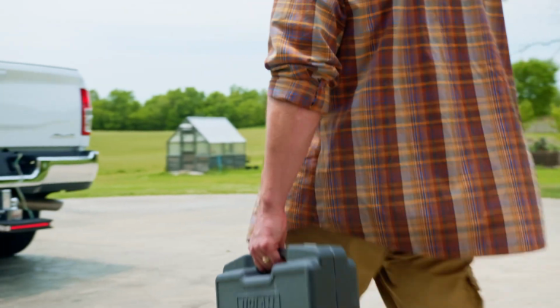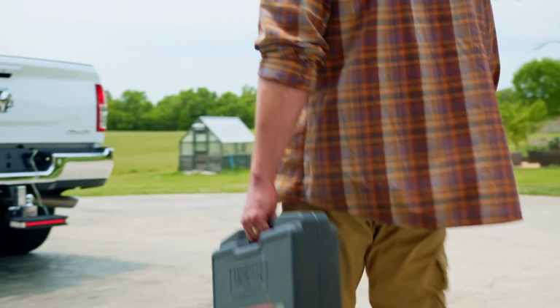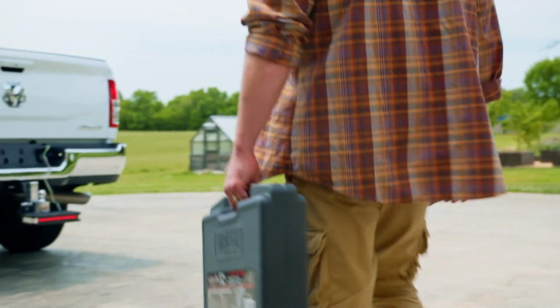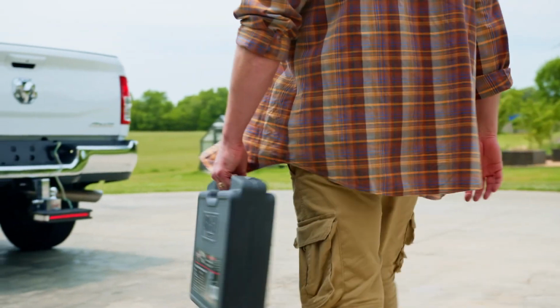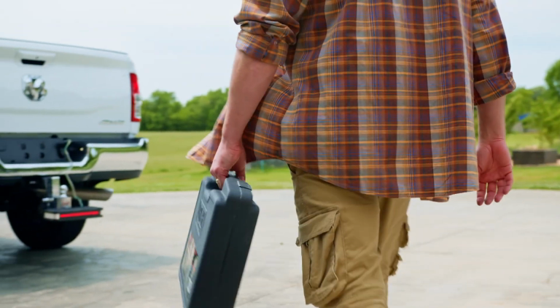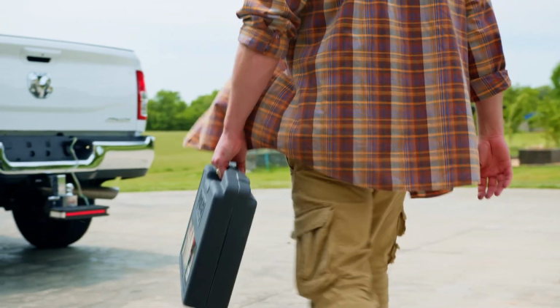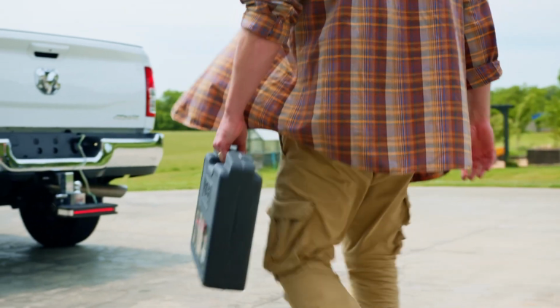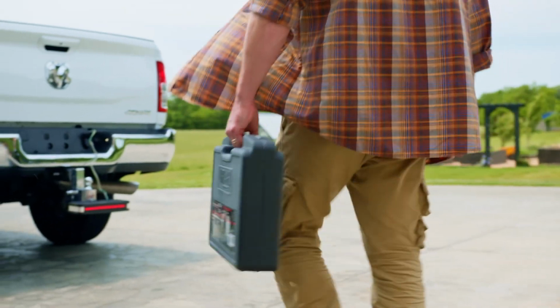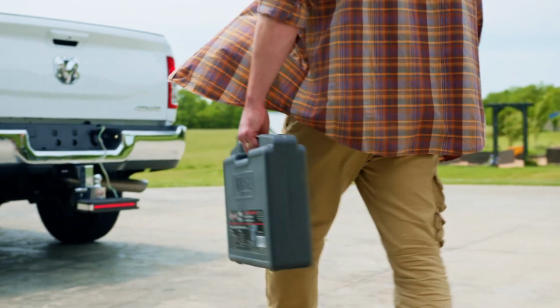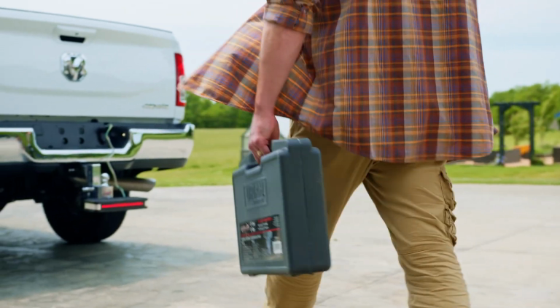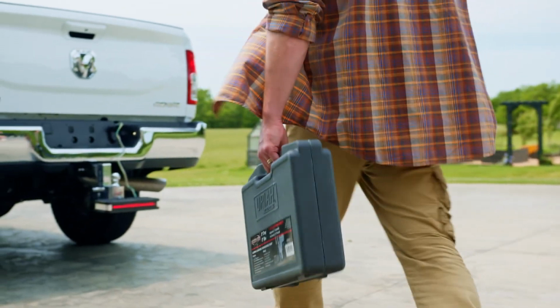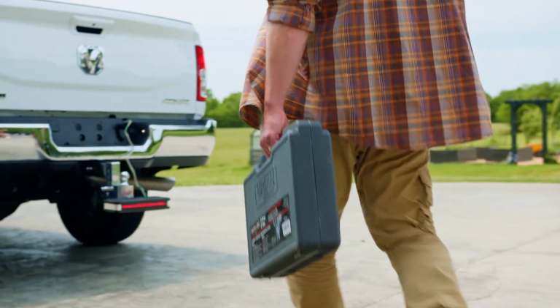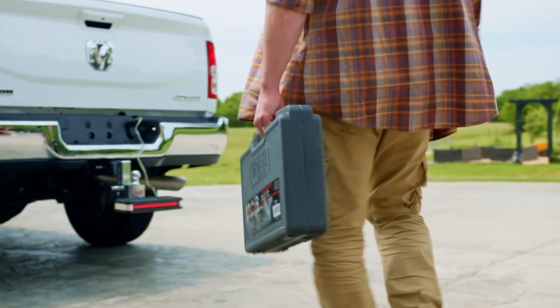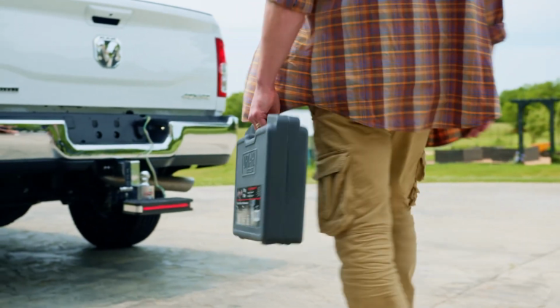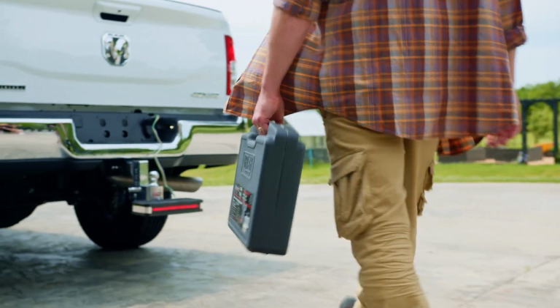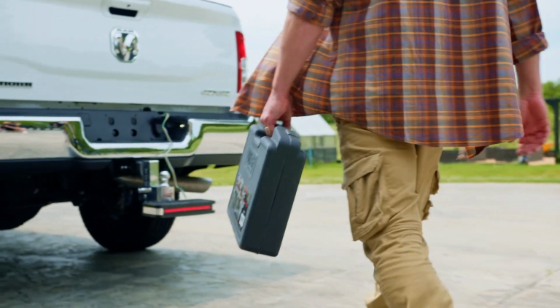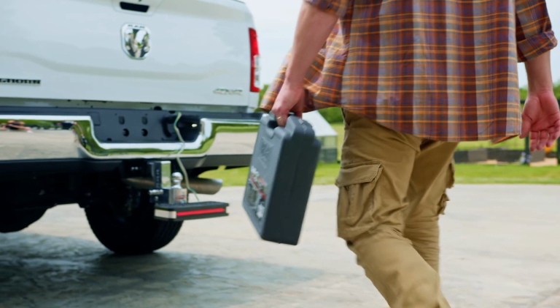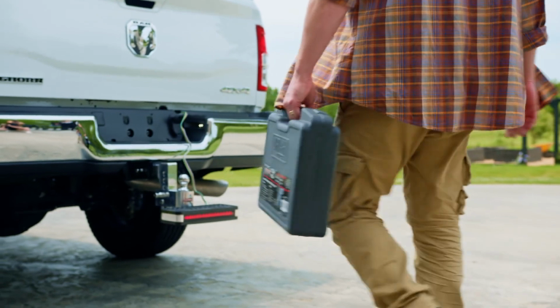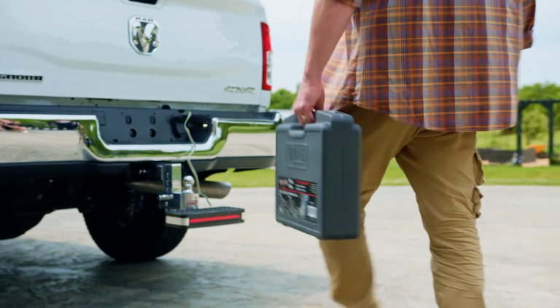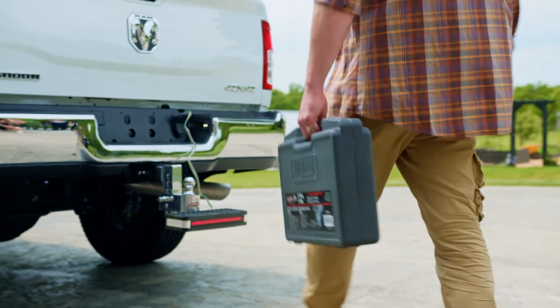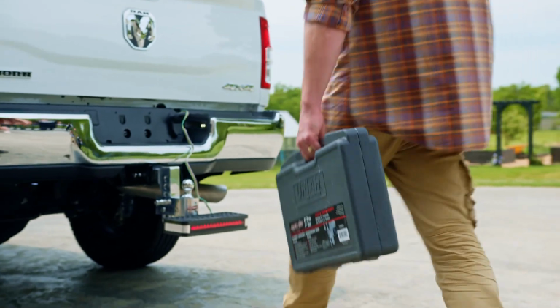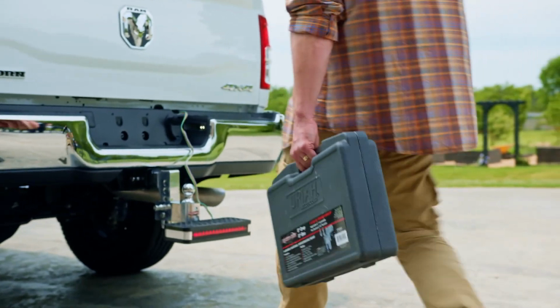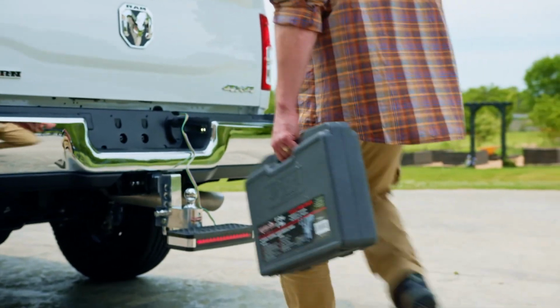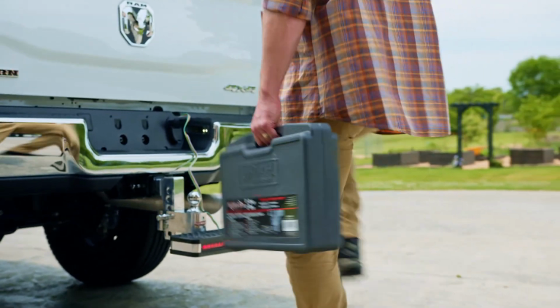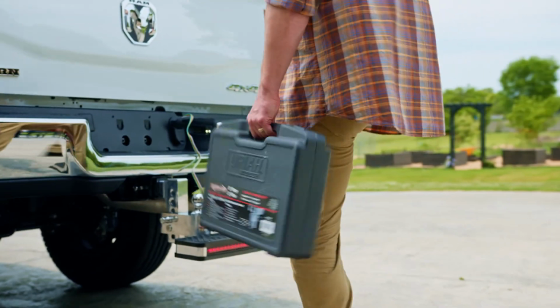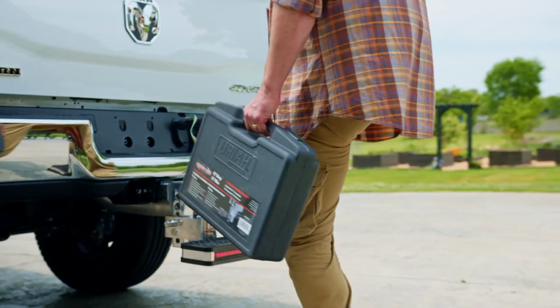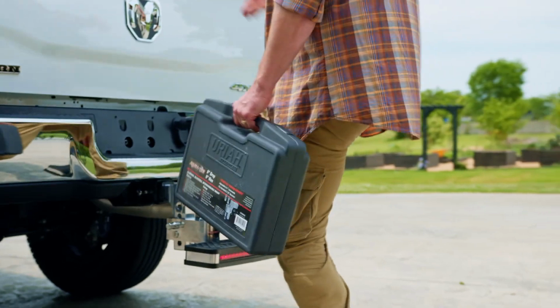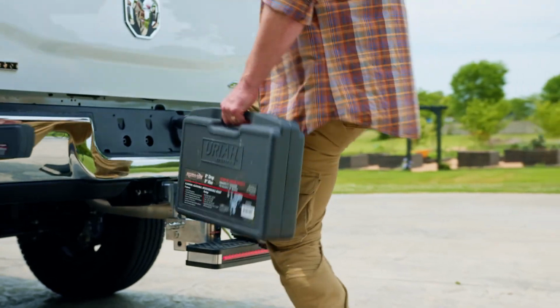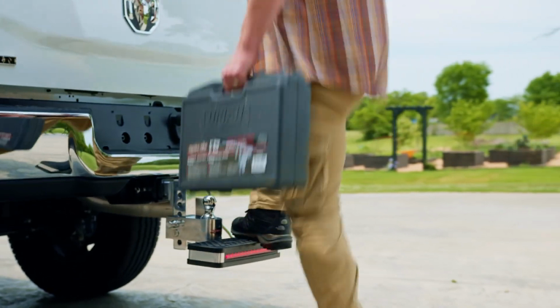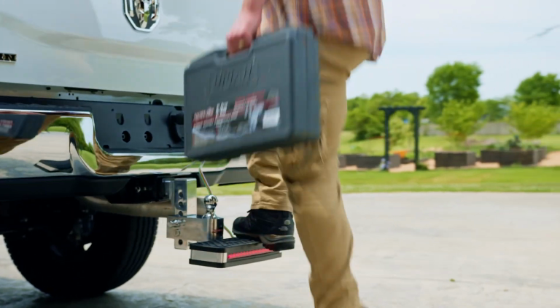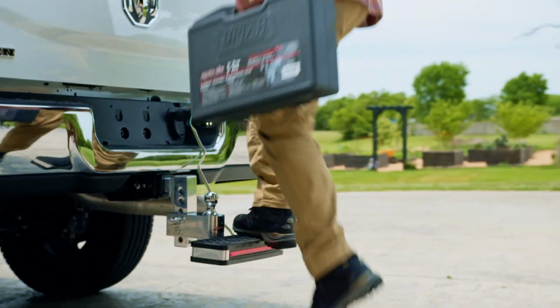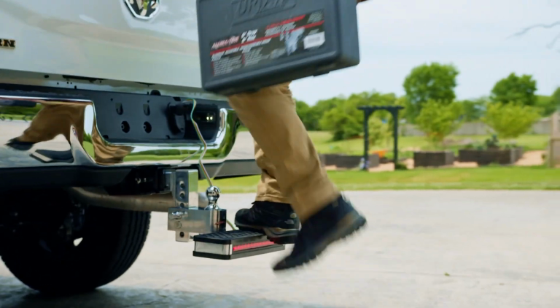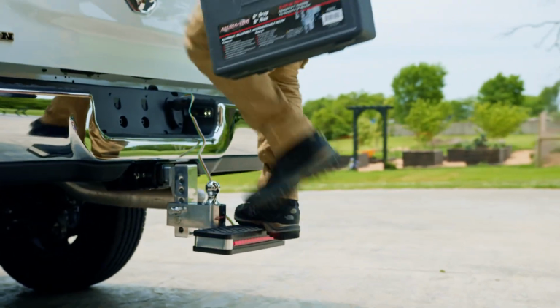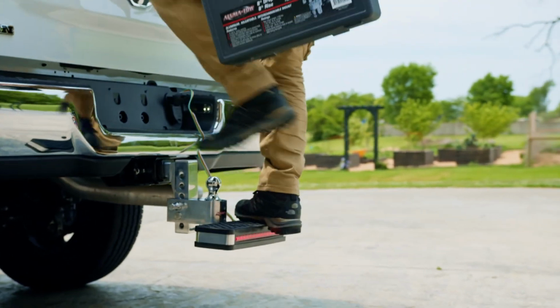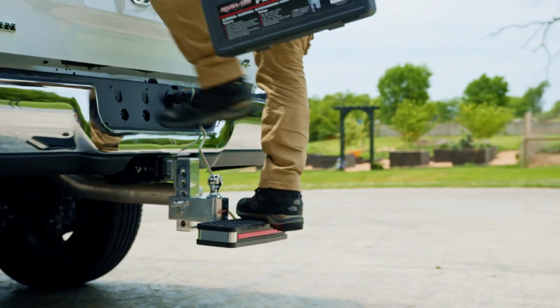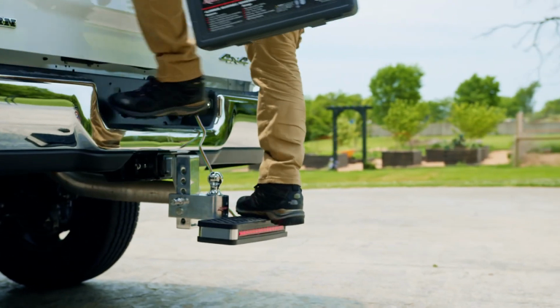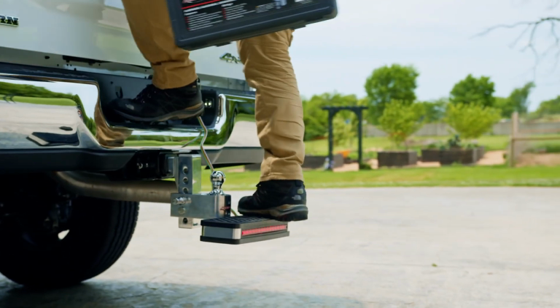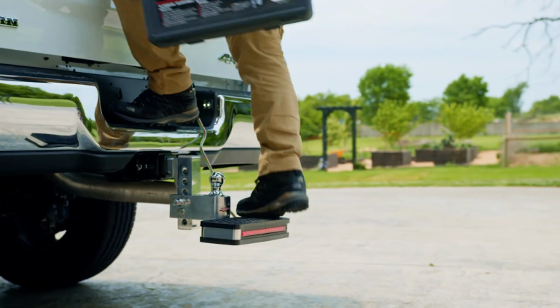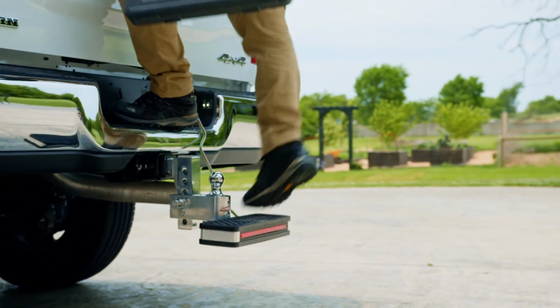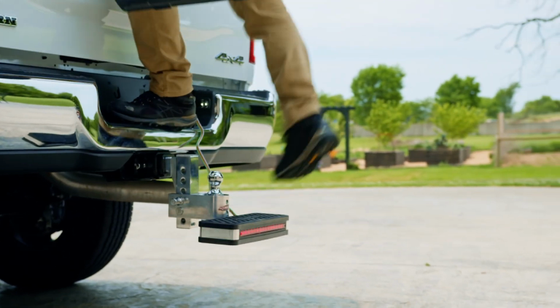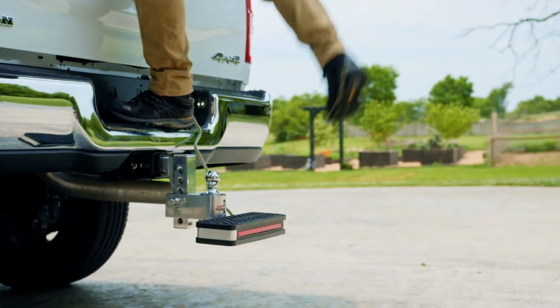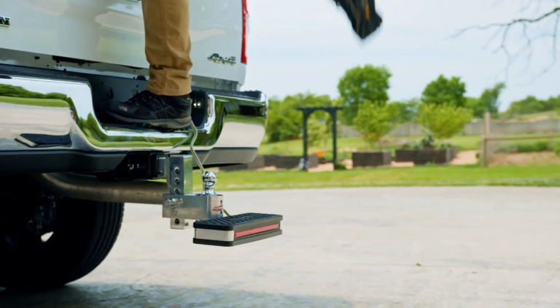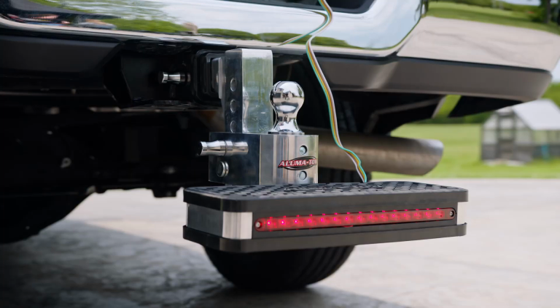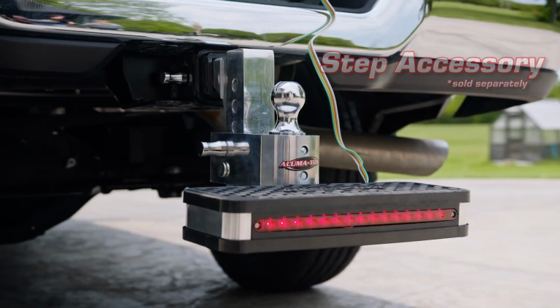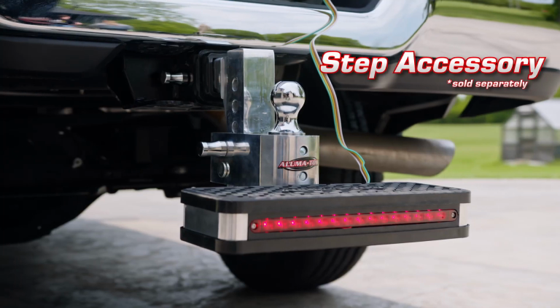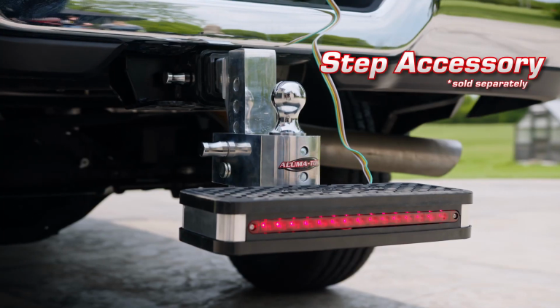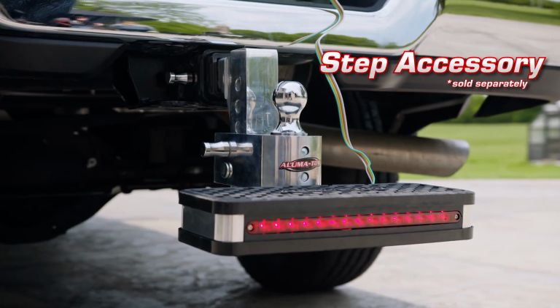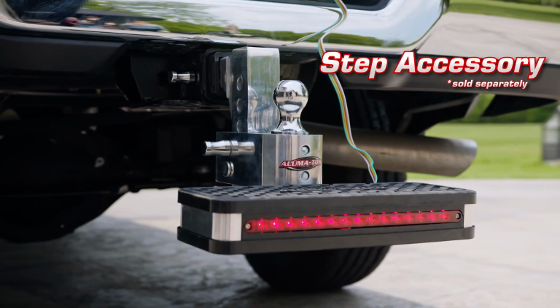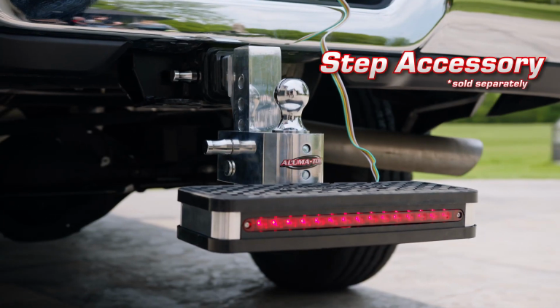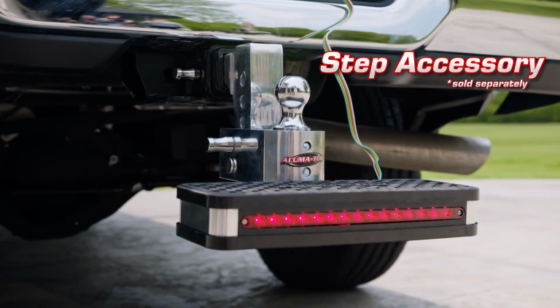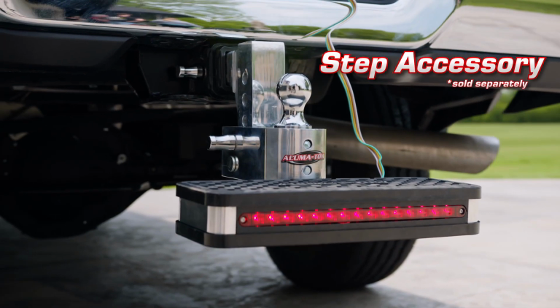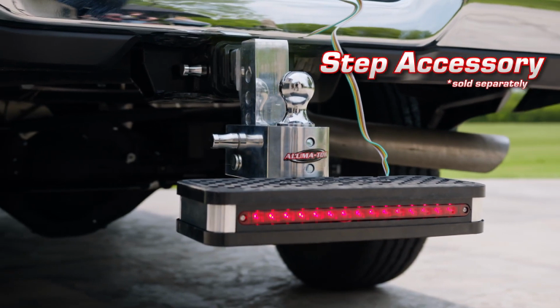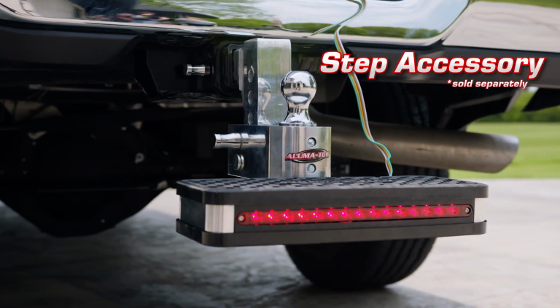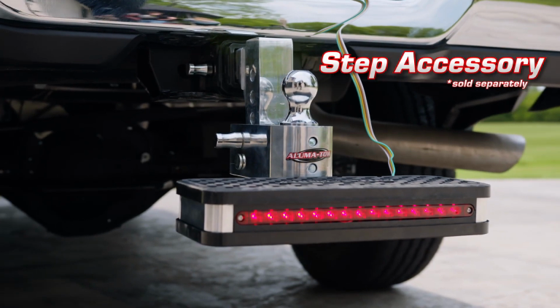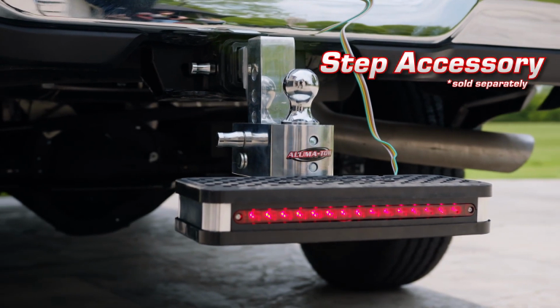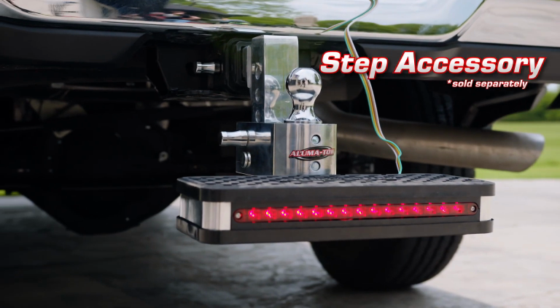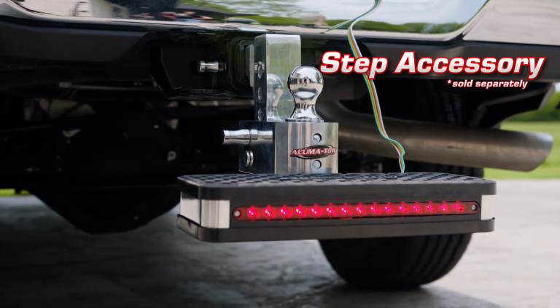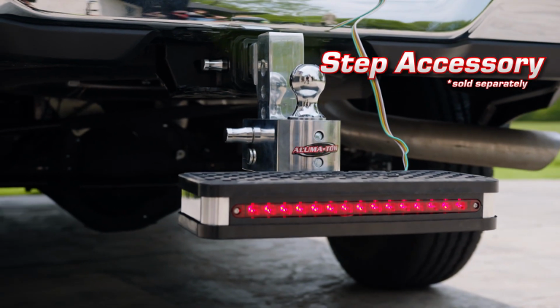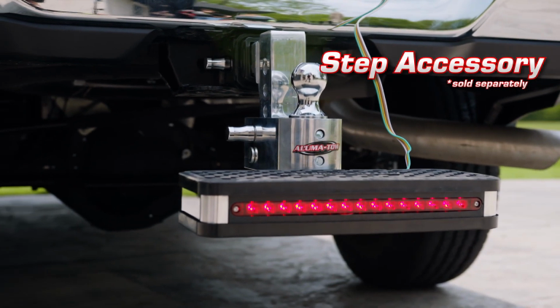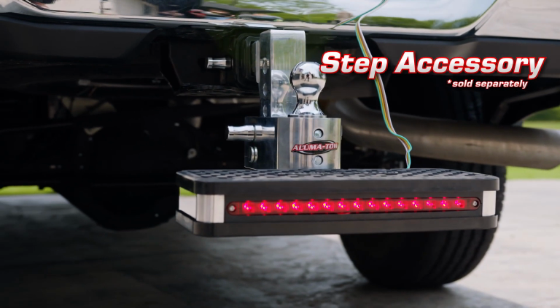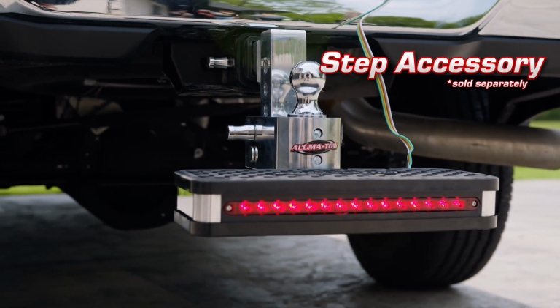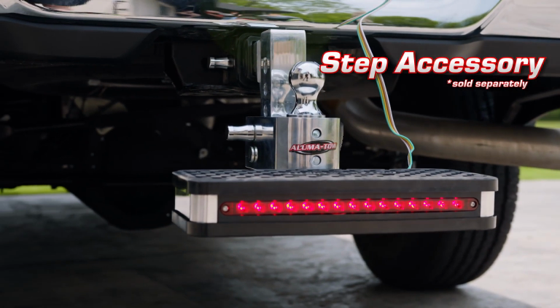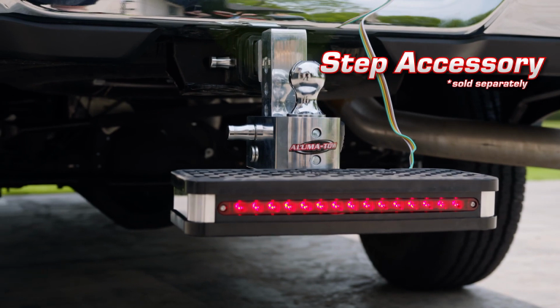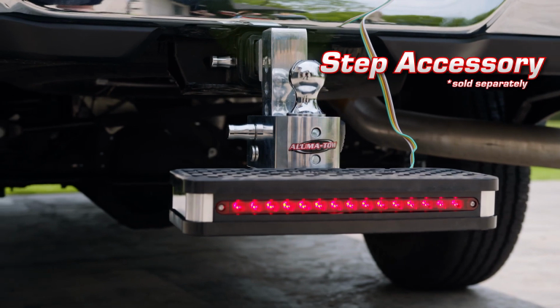Easily climb in your truck bed while keeping your hitch ball on the receiver and increase night visibility thanks to the built-in brake light.